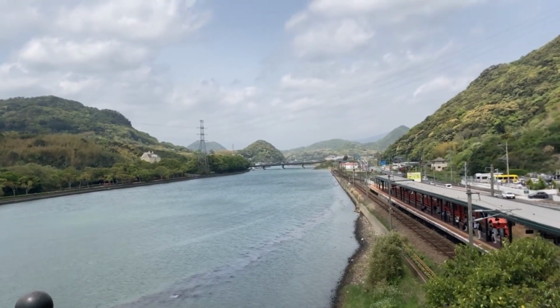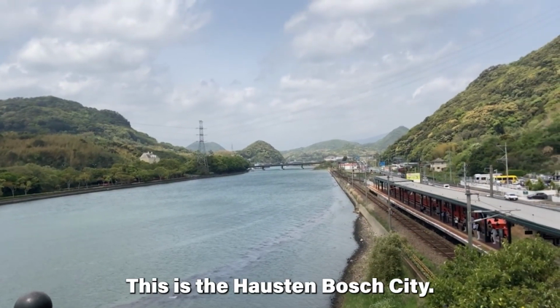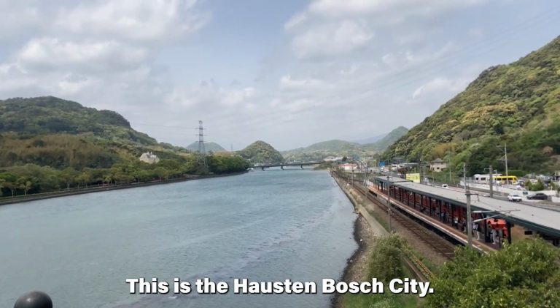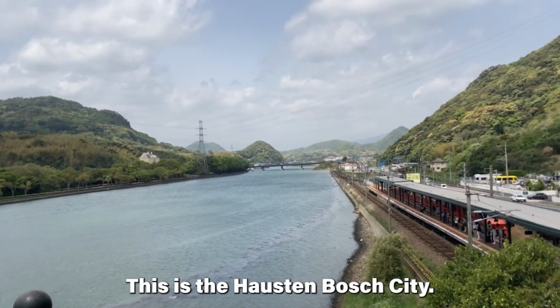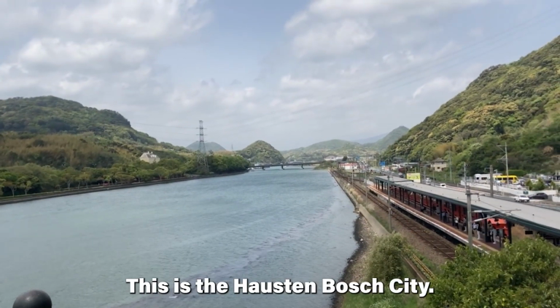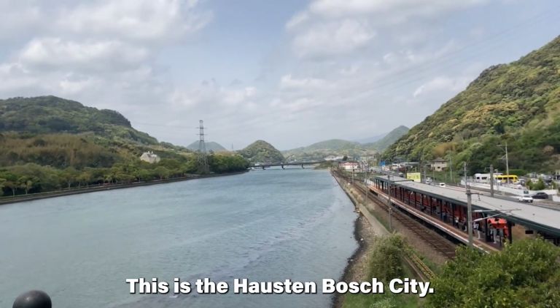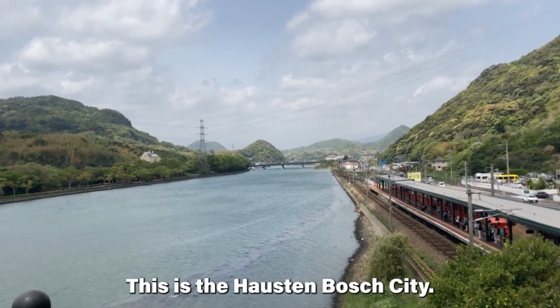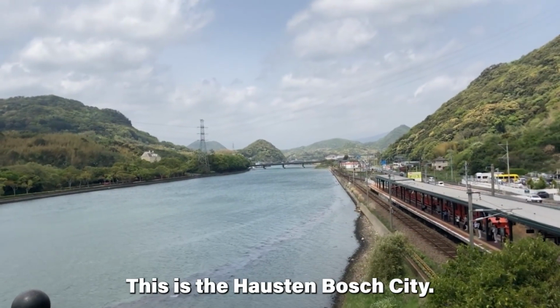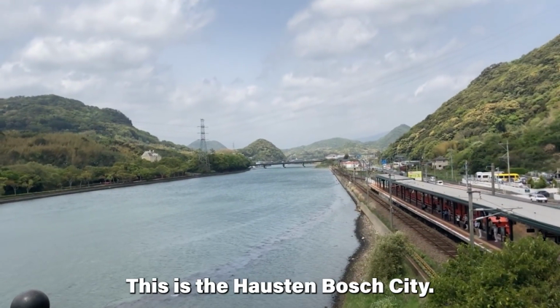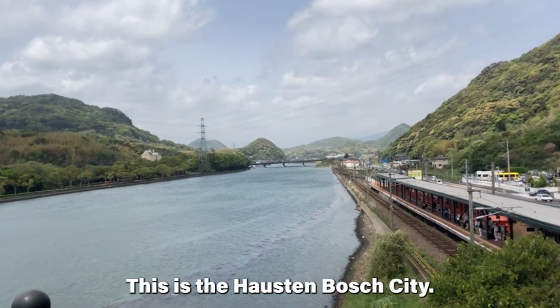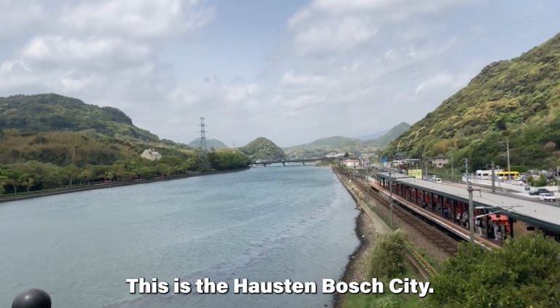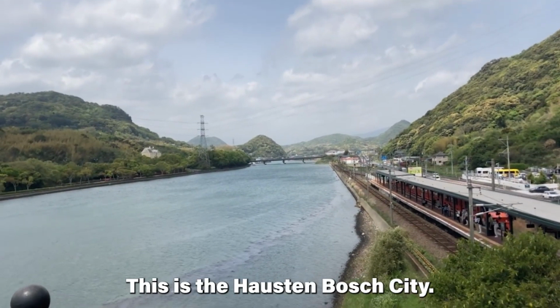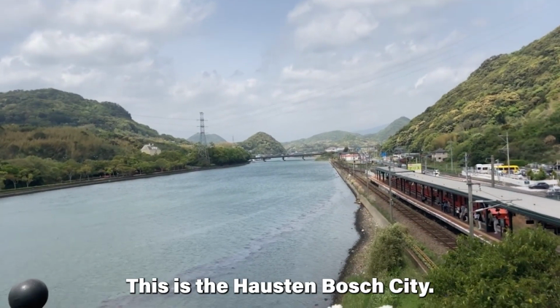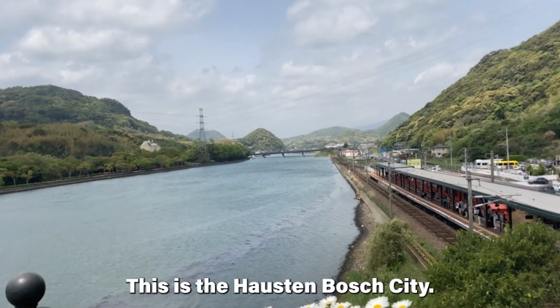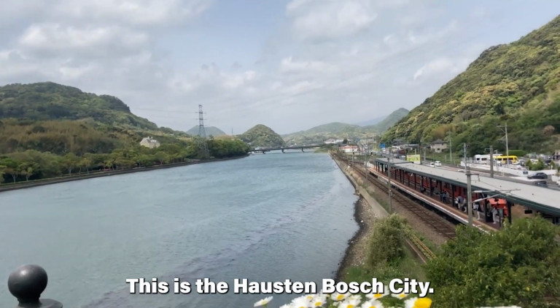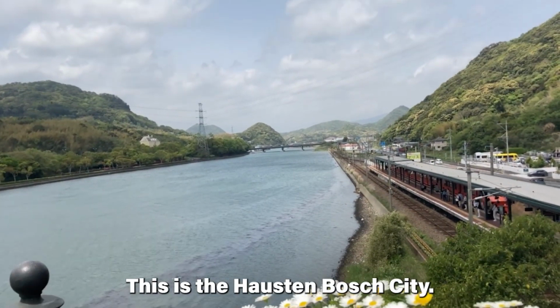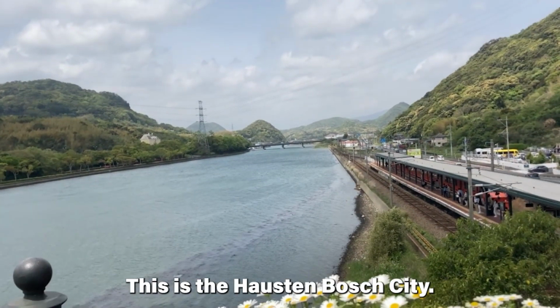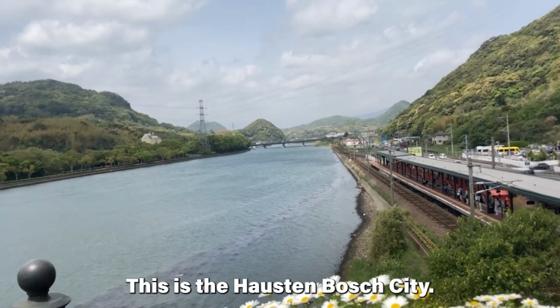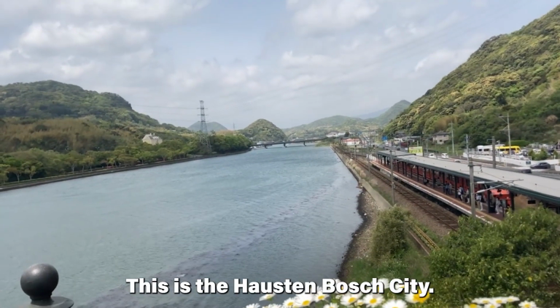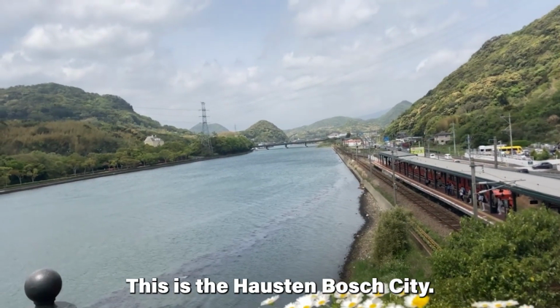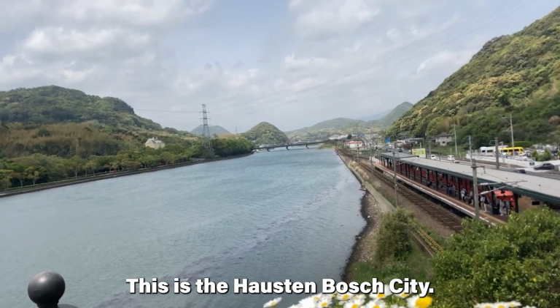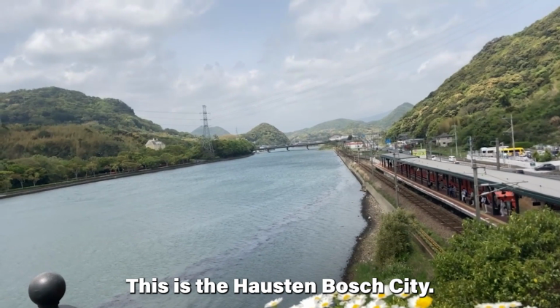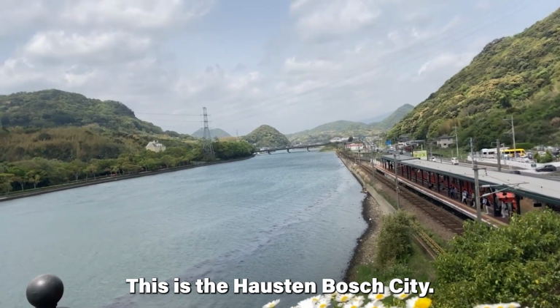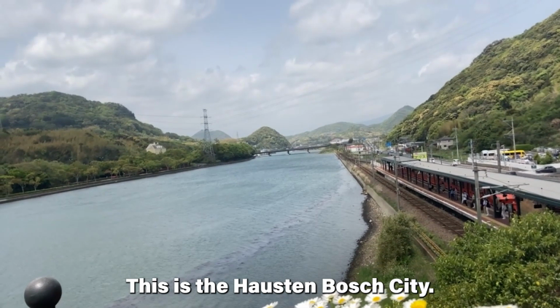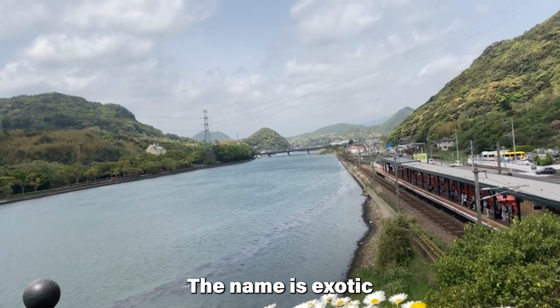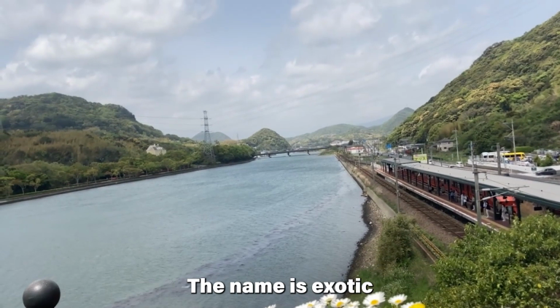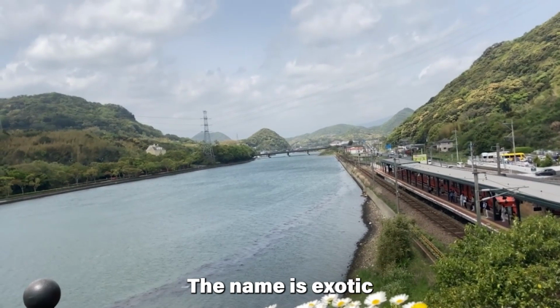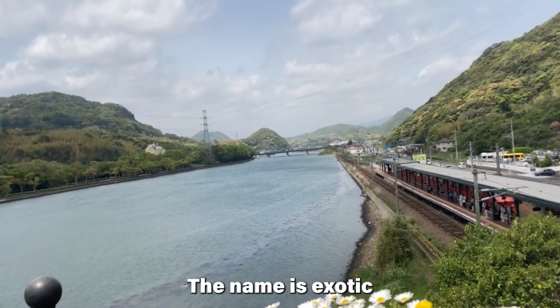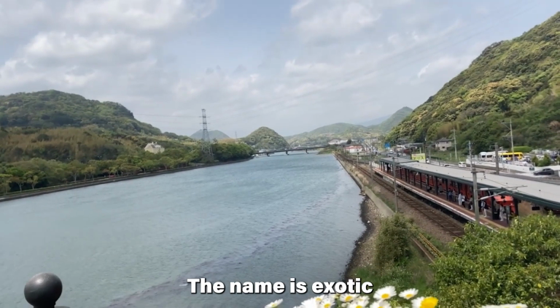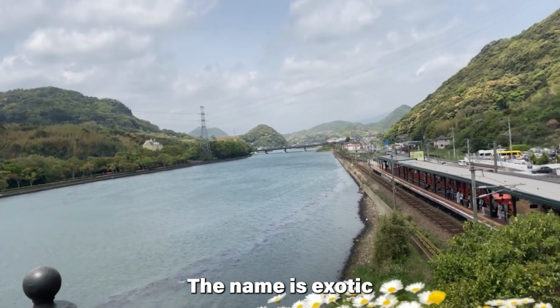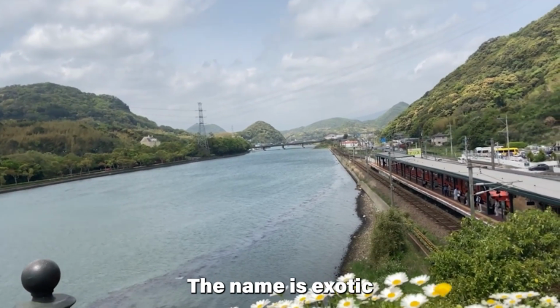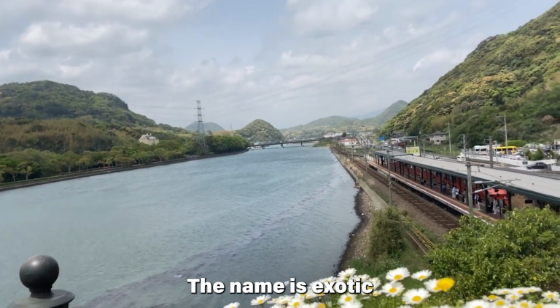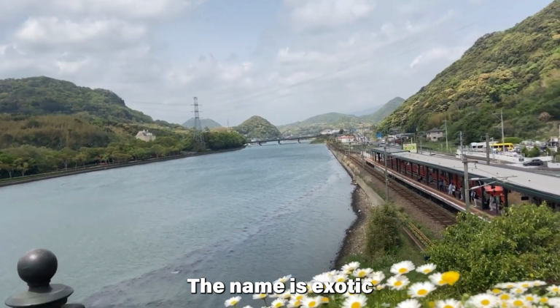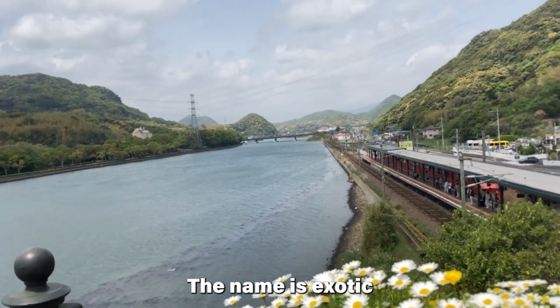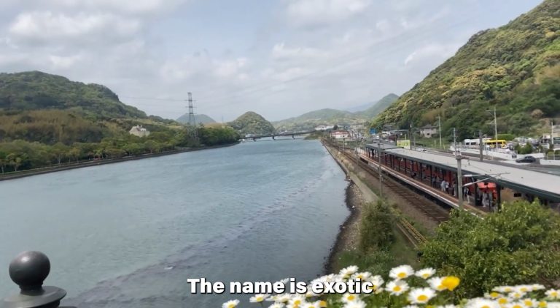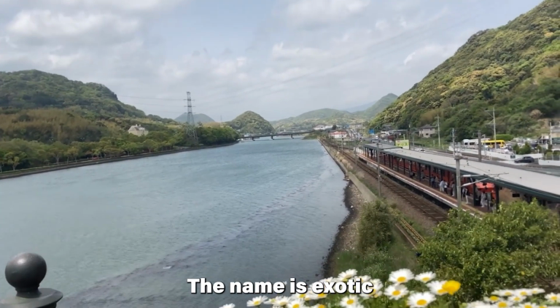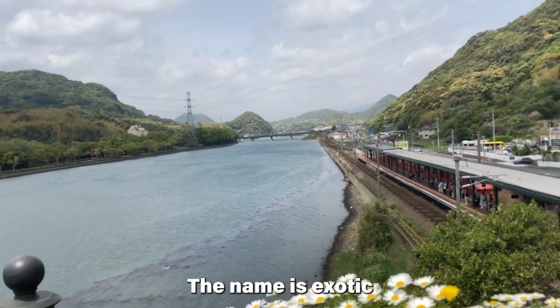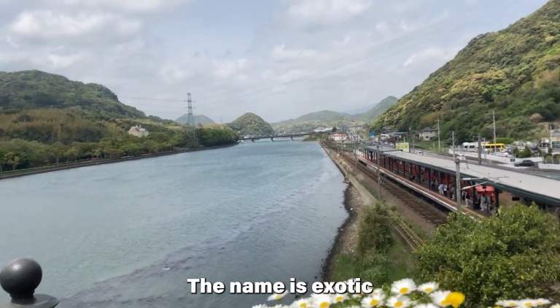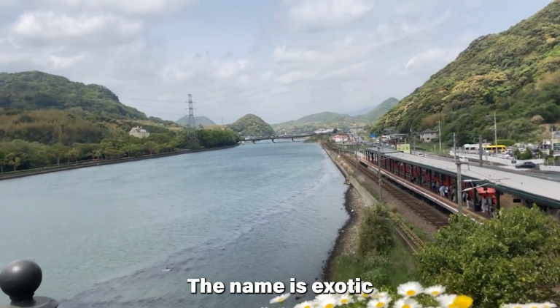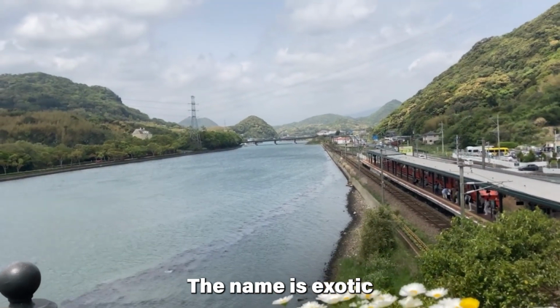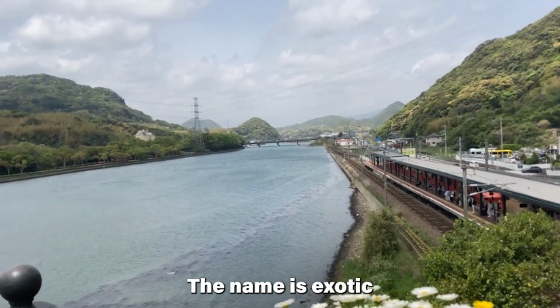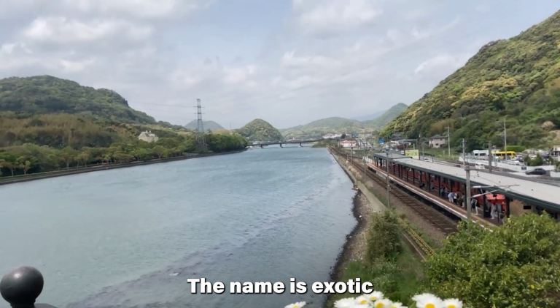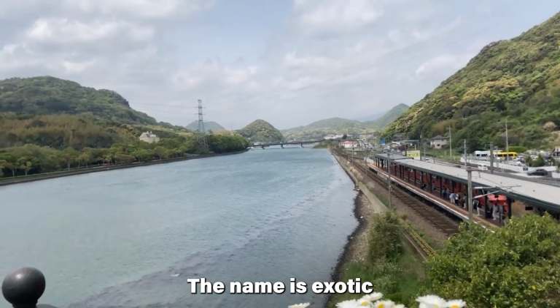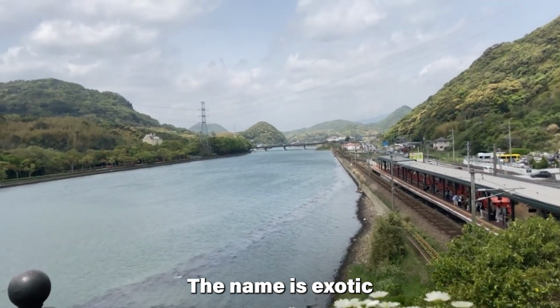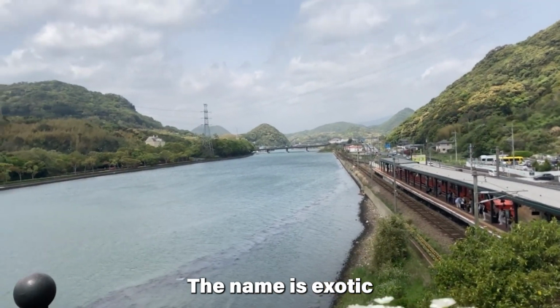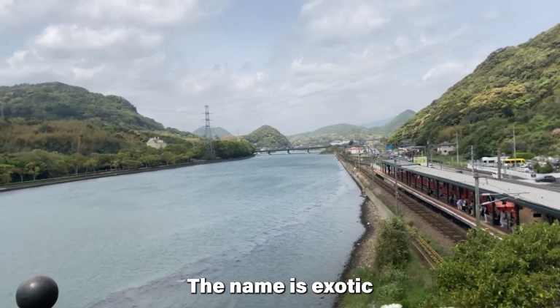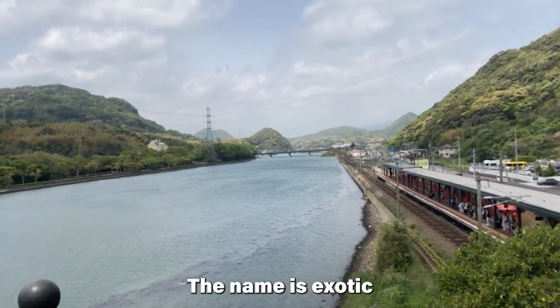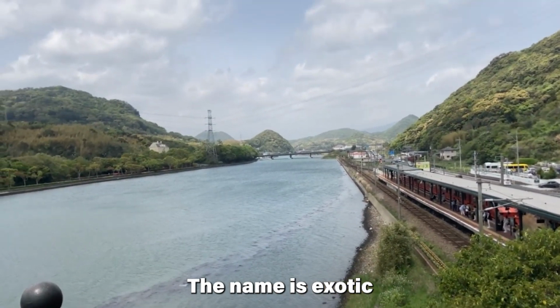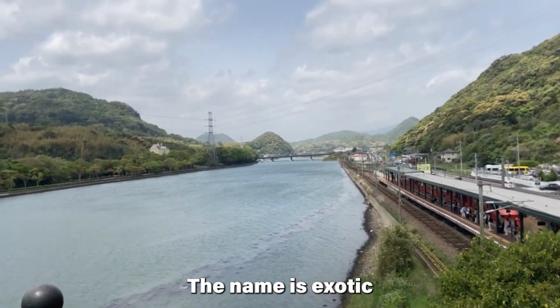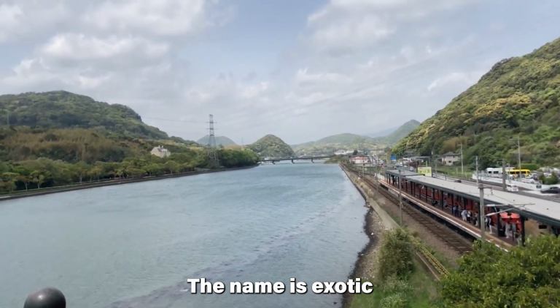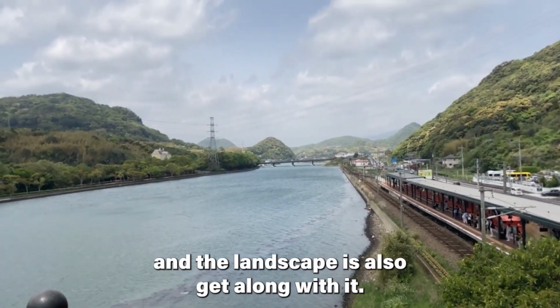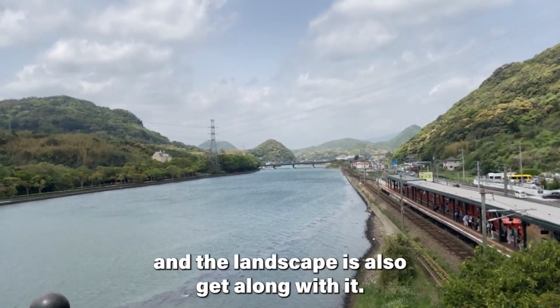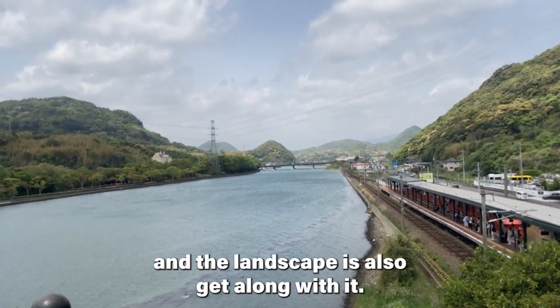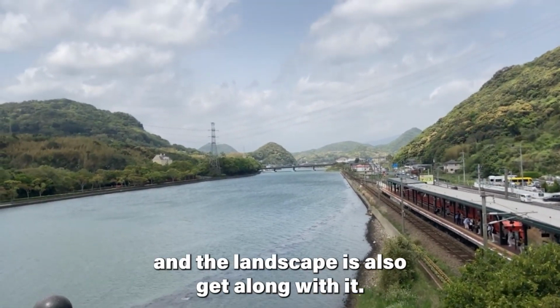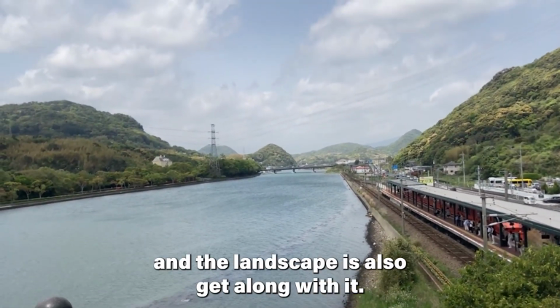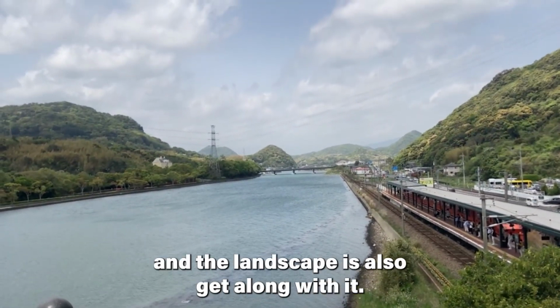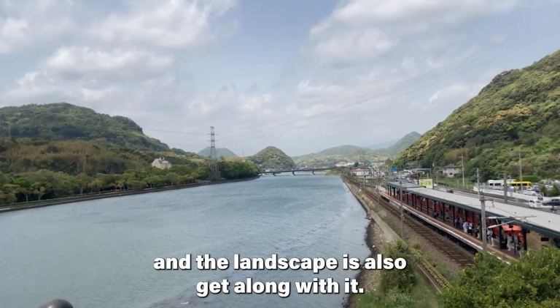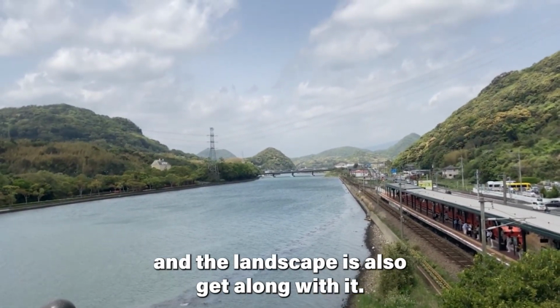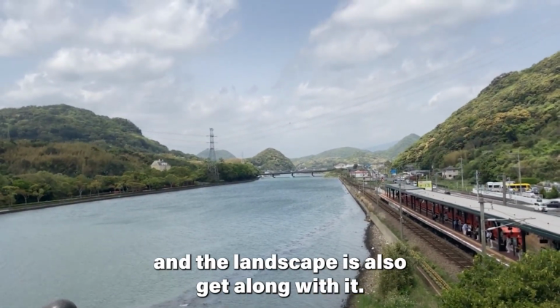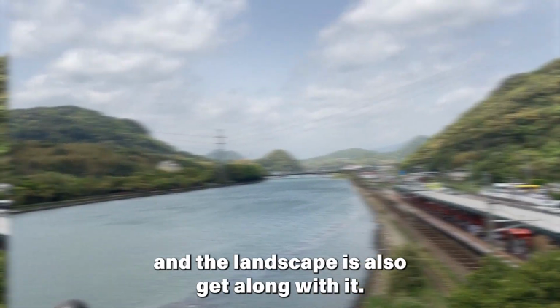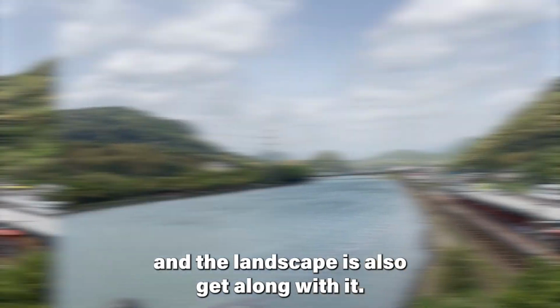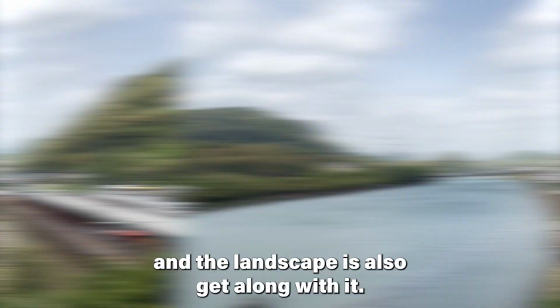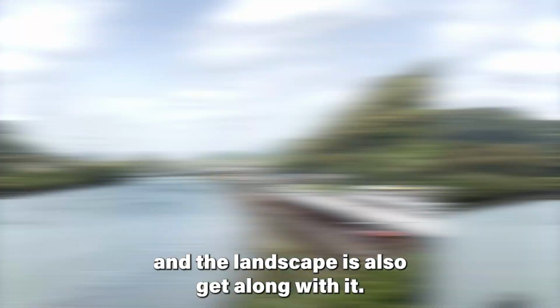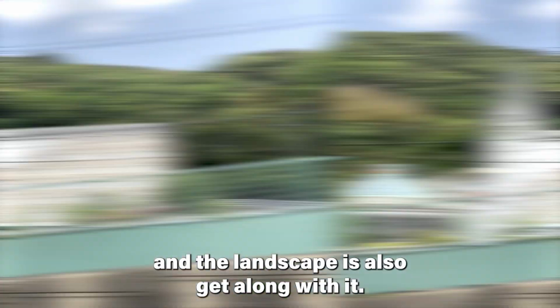This is a house in the city. The name is exotic, and the landscape goes along with it too.